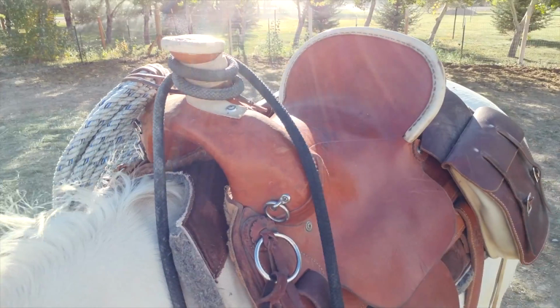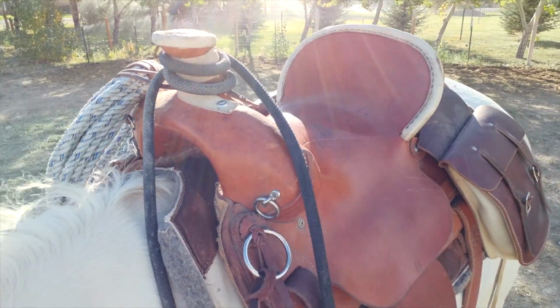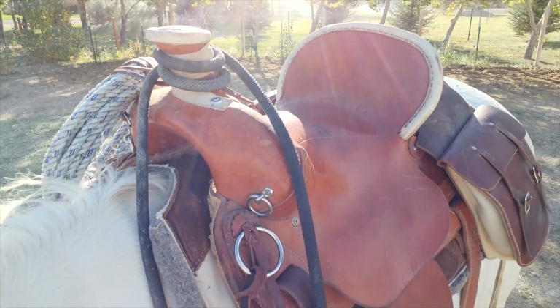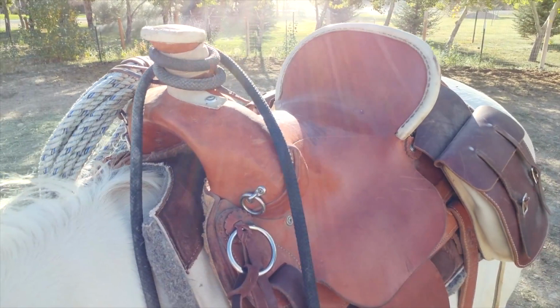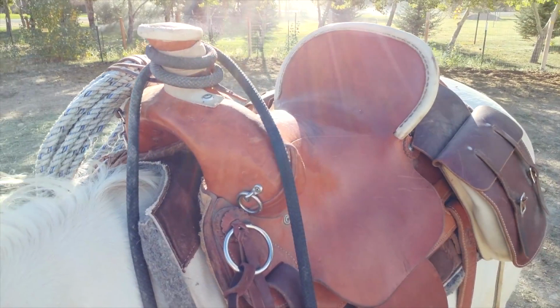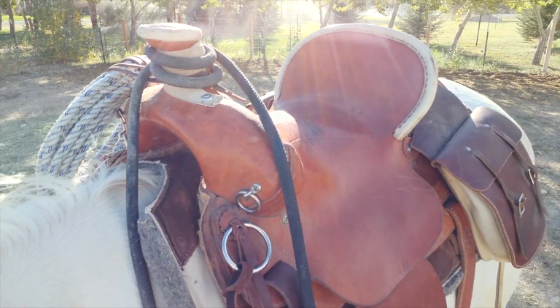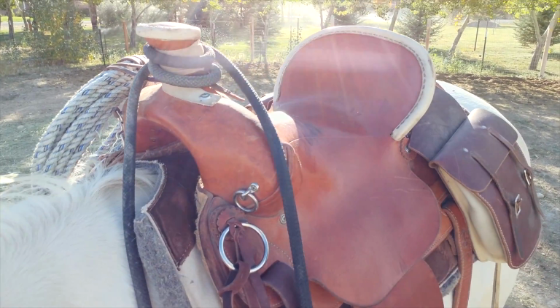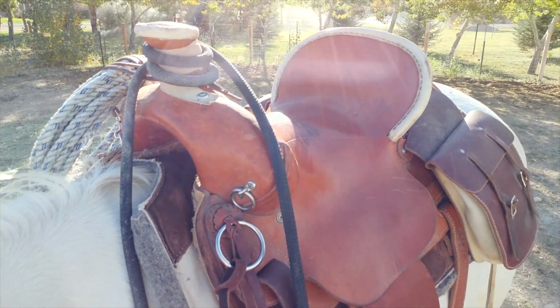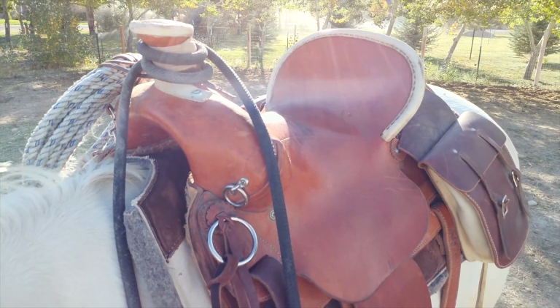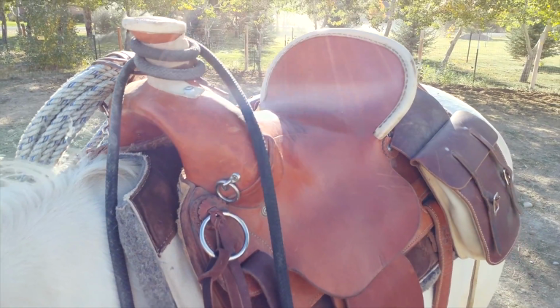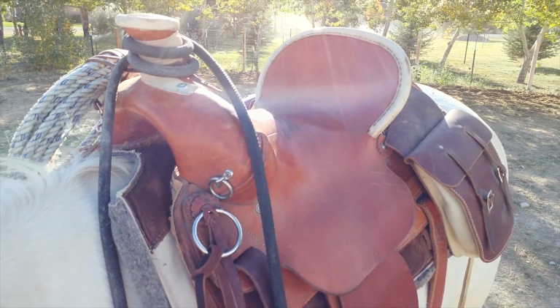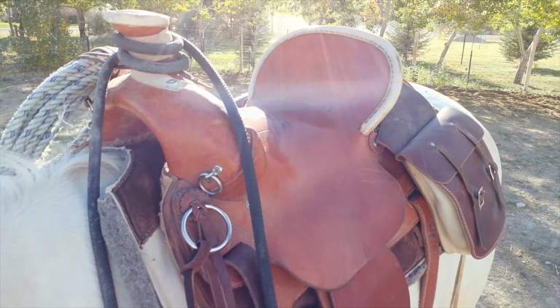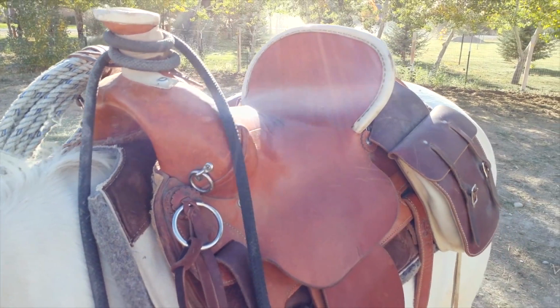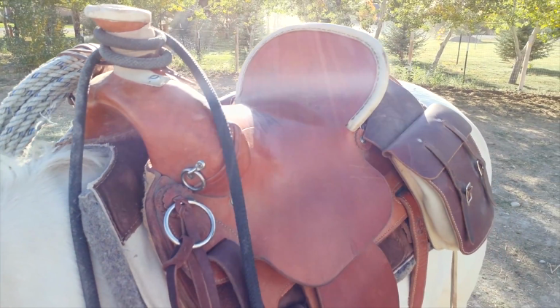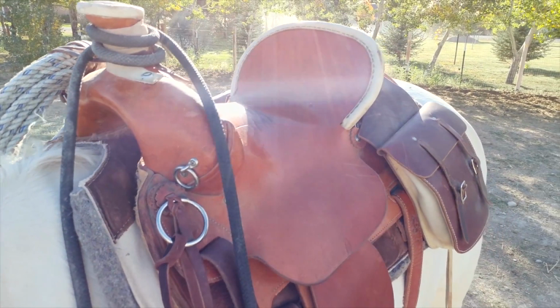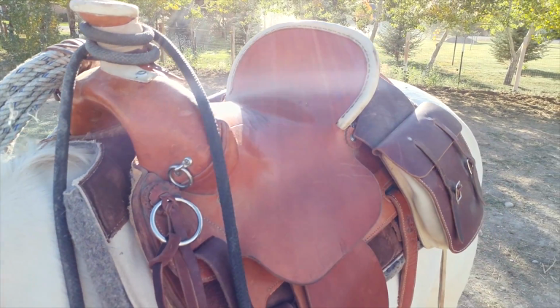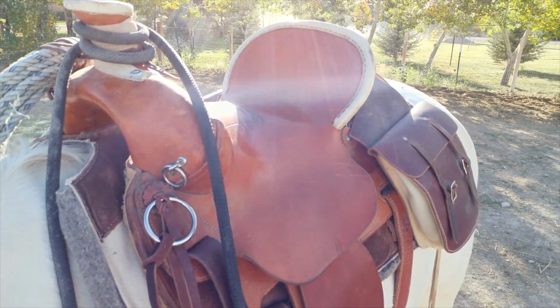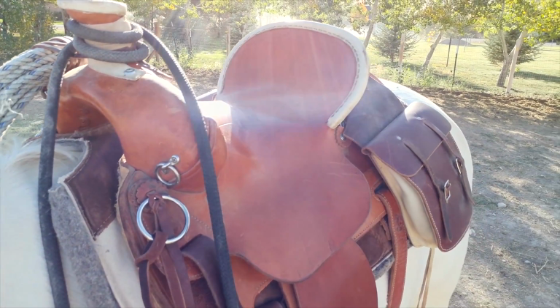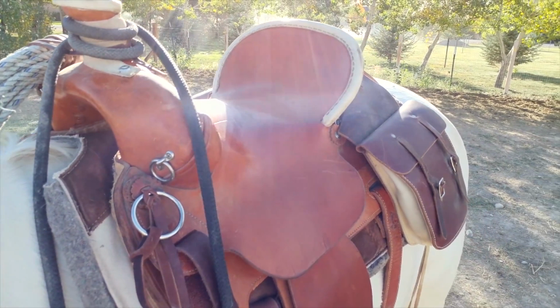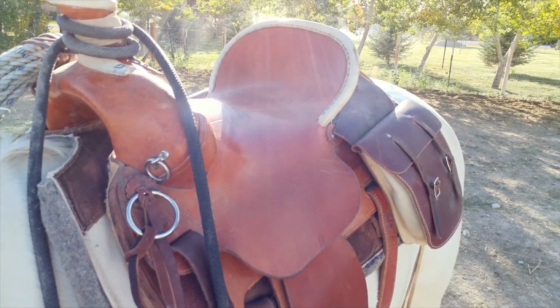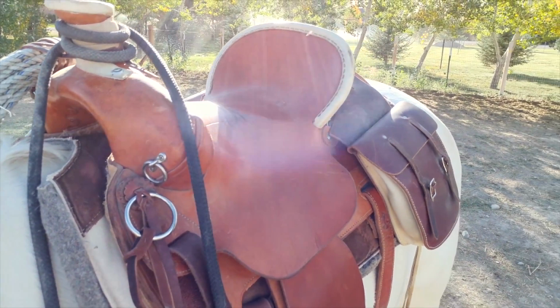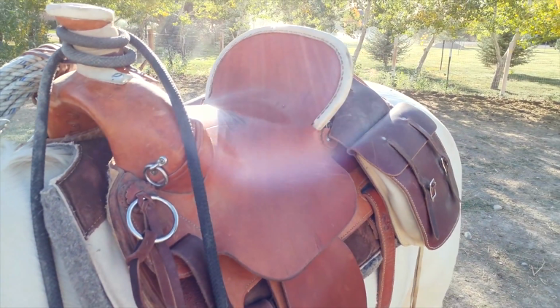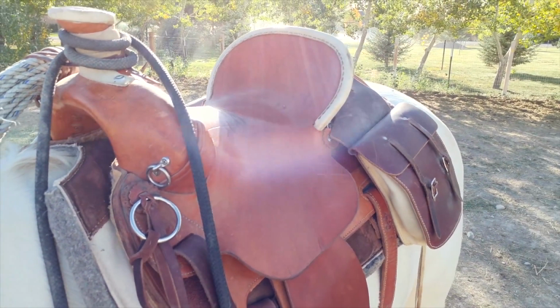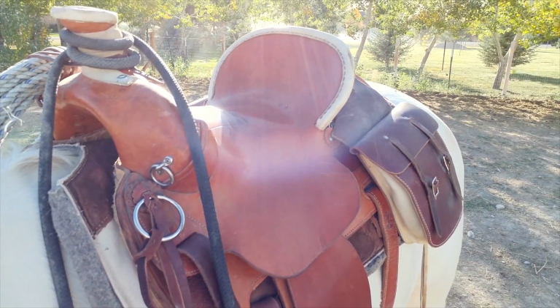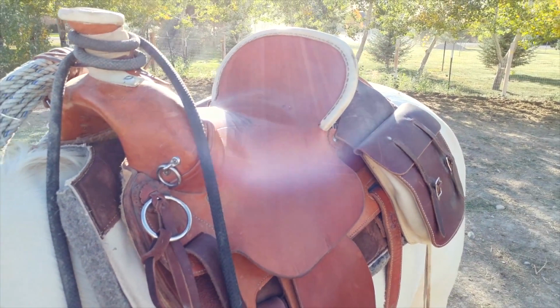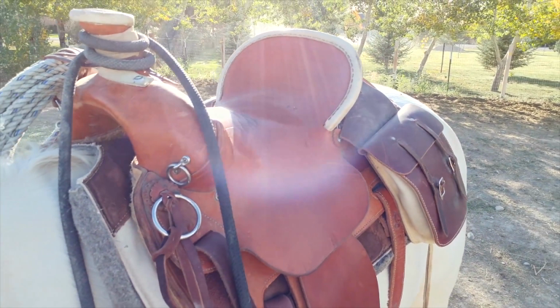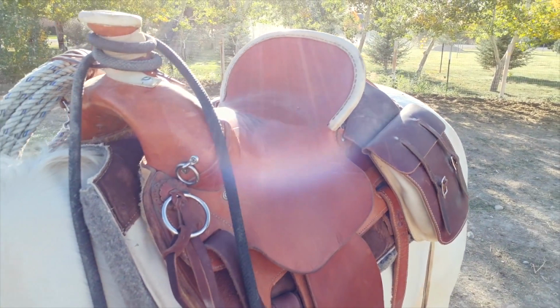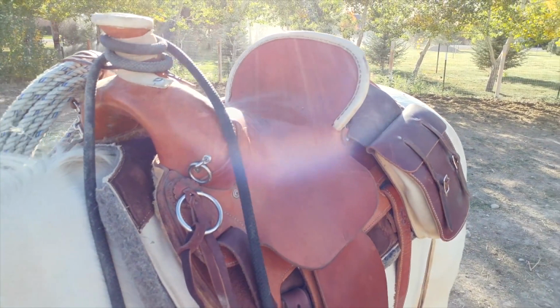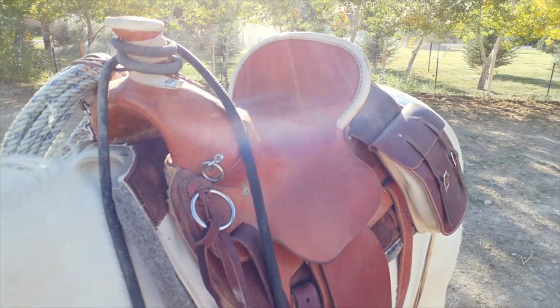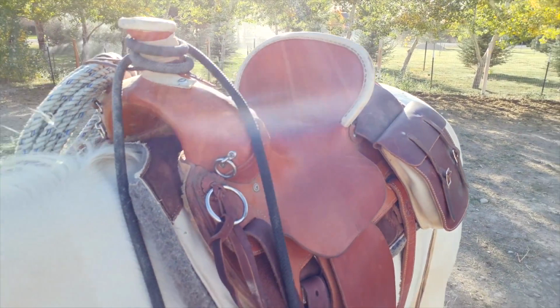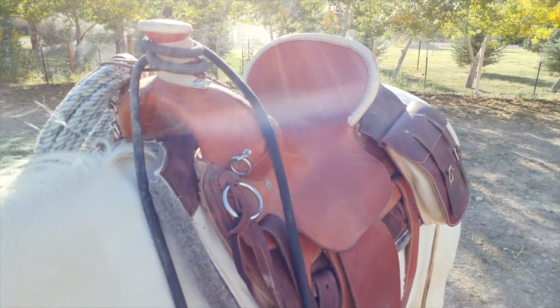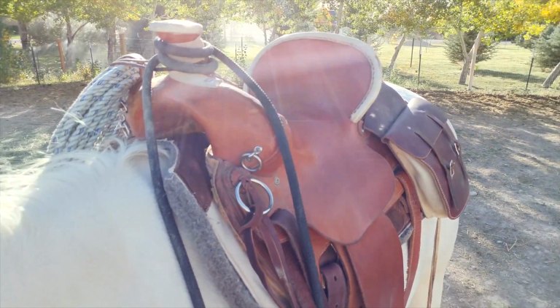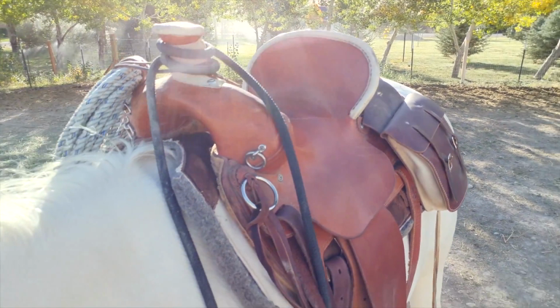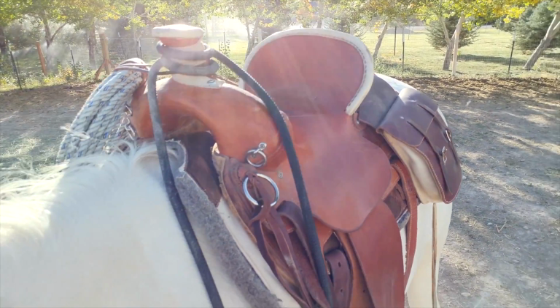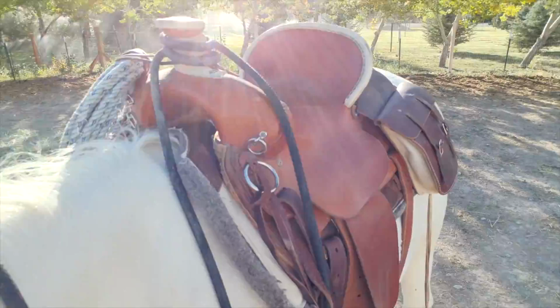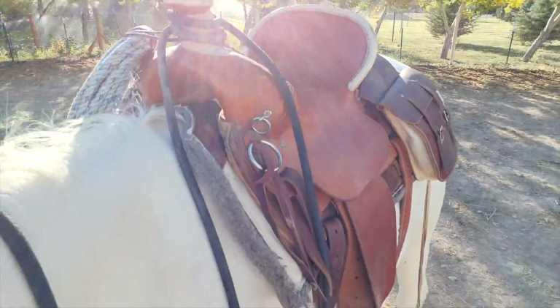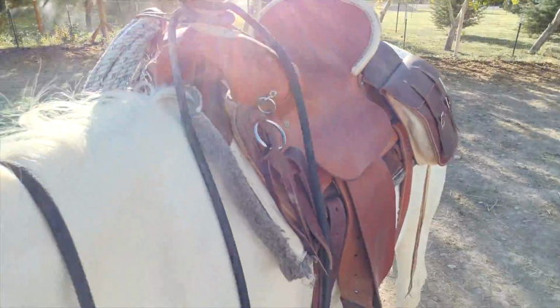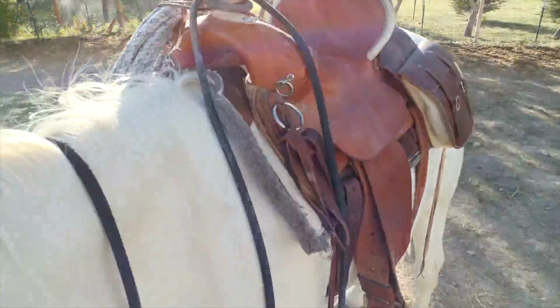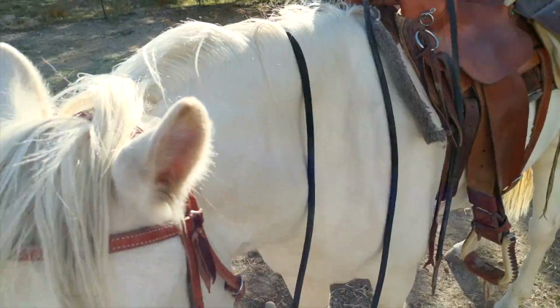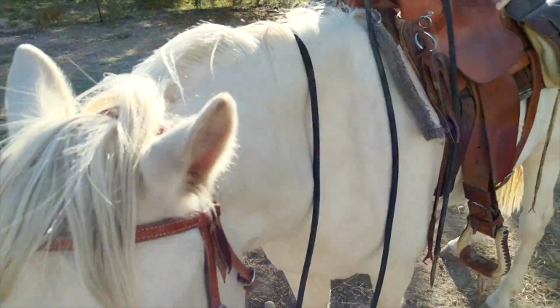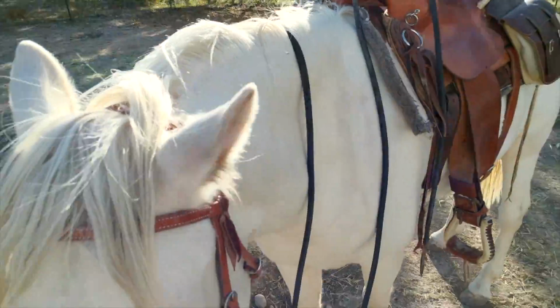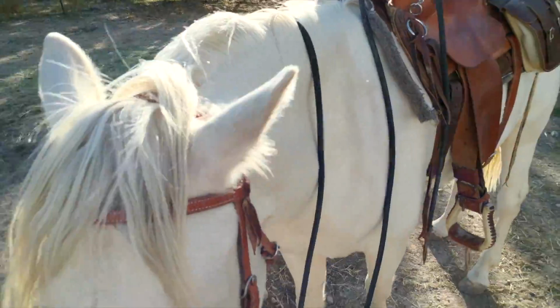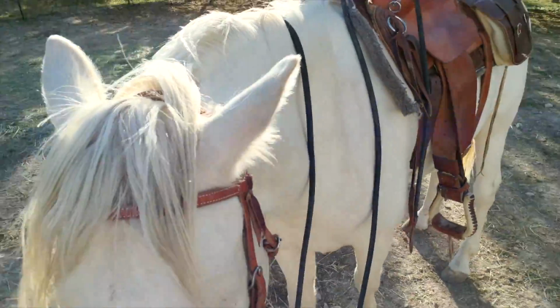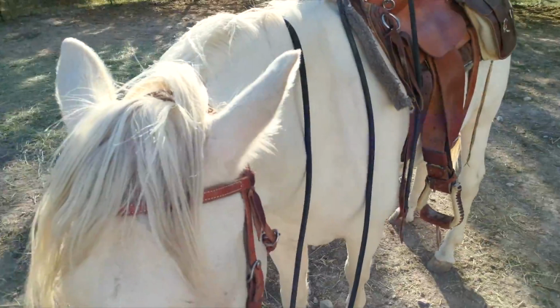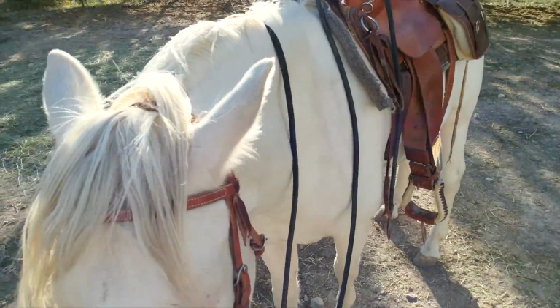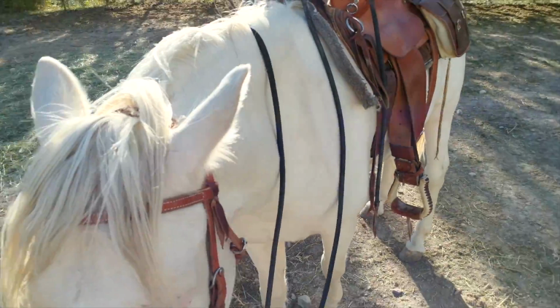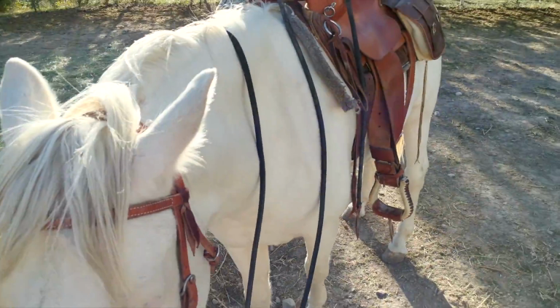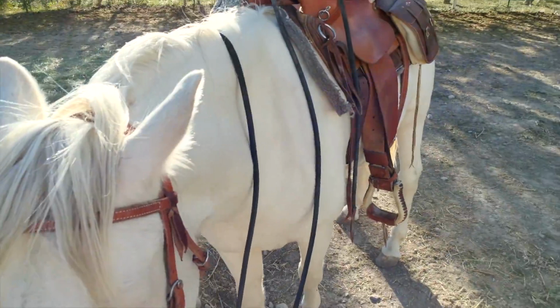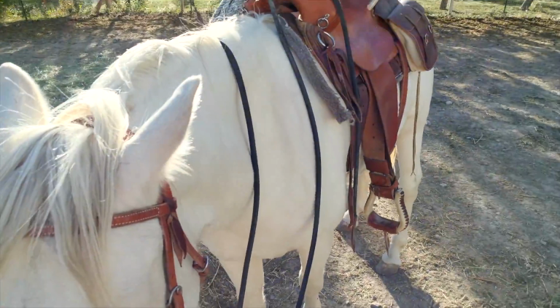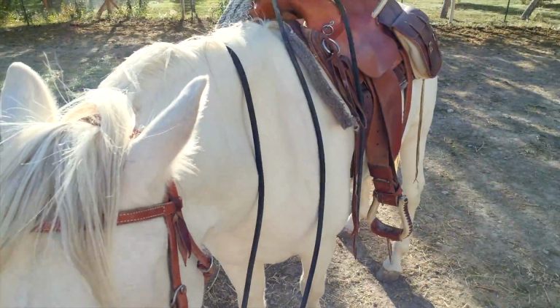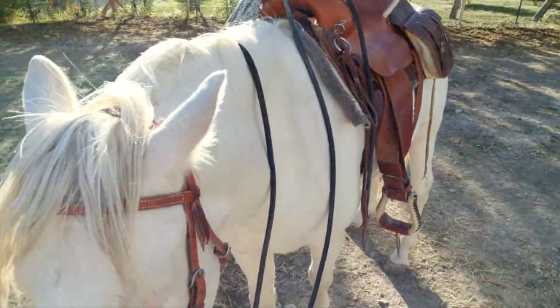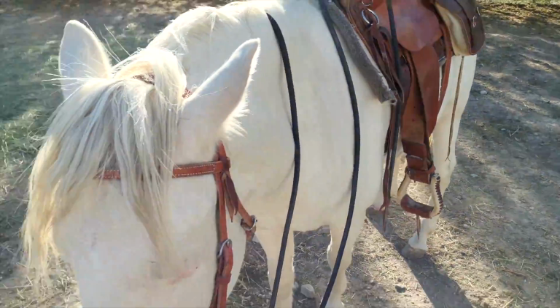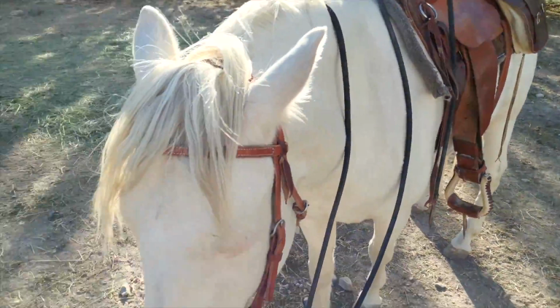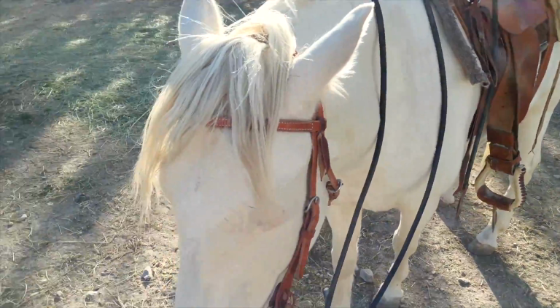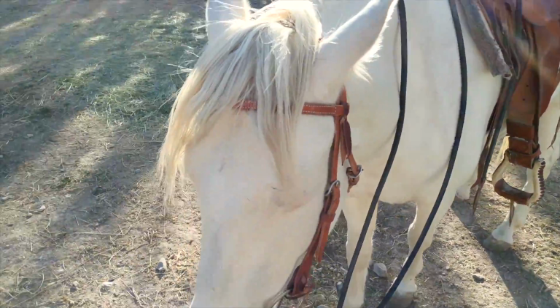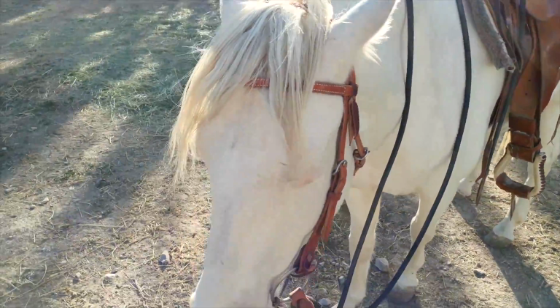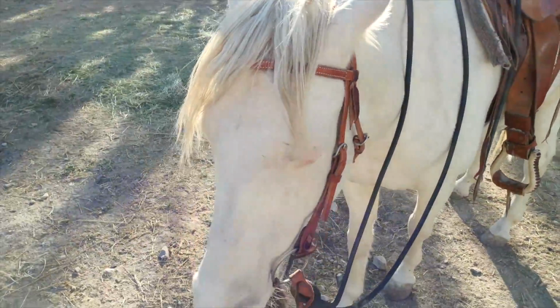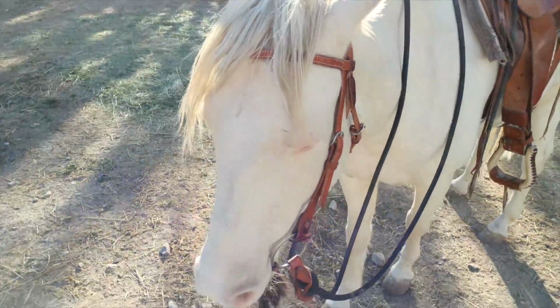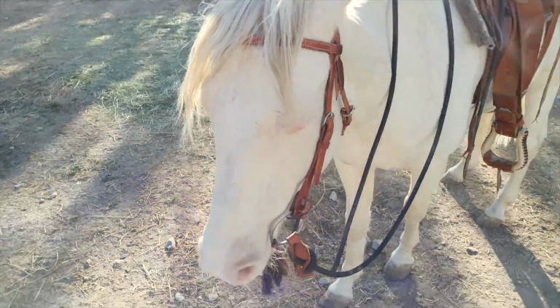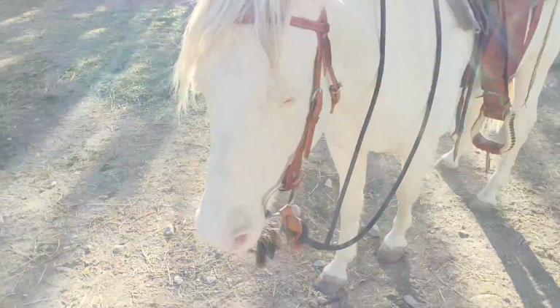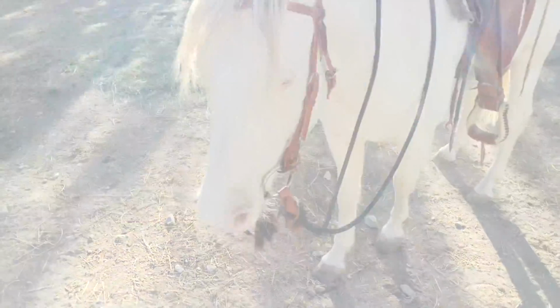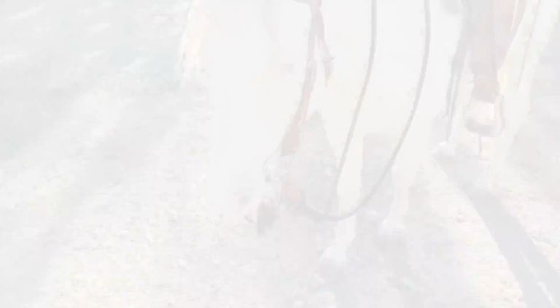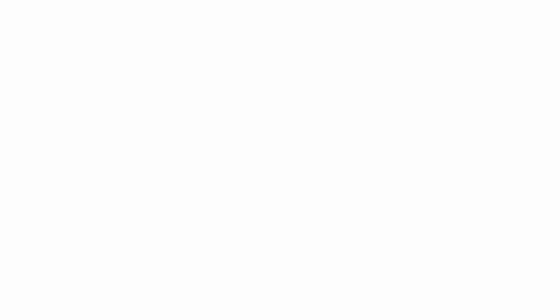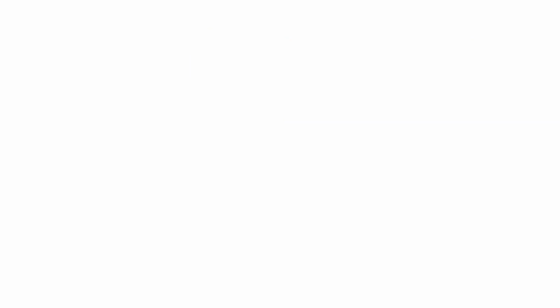I had the horn wrap added after the fact because the horn wrap that came with it was complete garbage. Structurally, and the major leather components associated with the saddle, it's been great. So I'm going to hop on and we'll take him out for a ride, and I'll talk a little bit more about it.